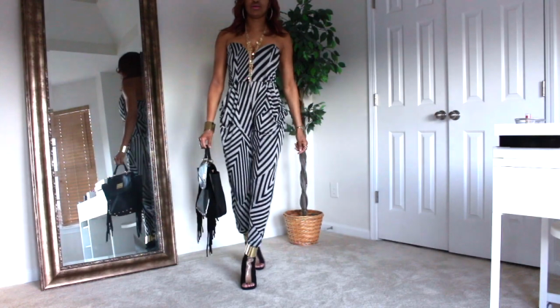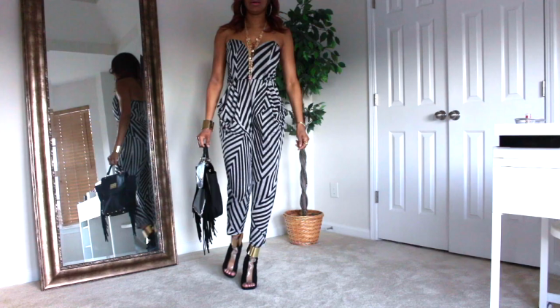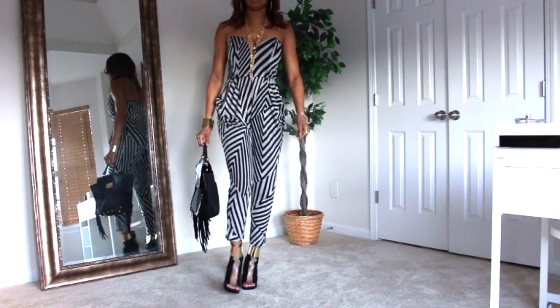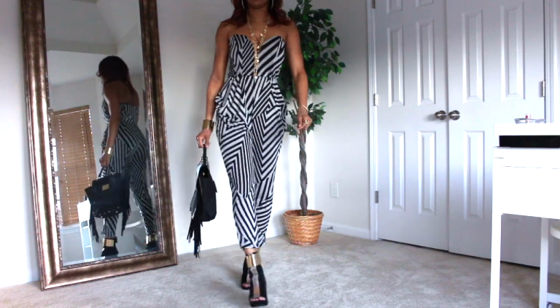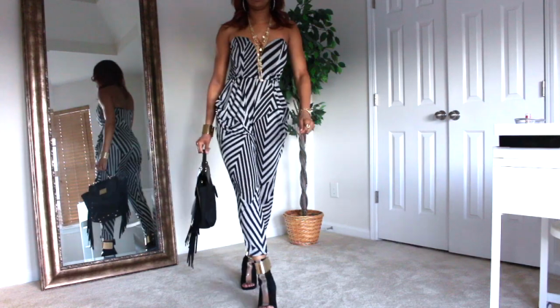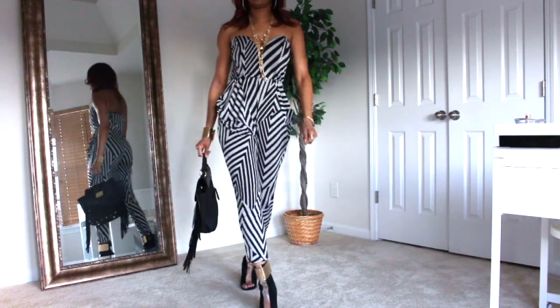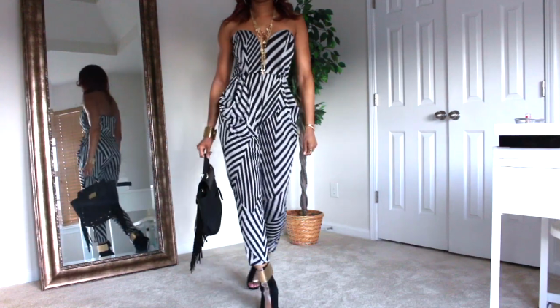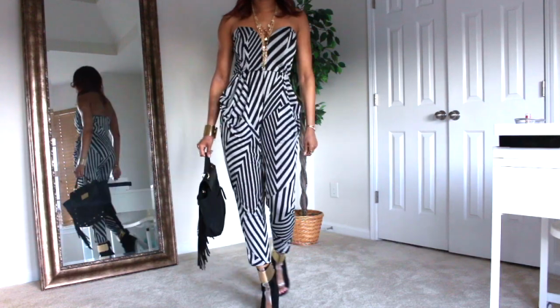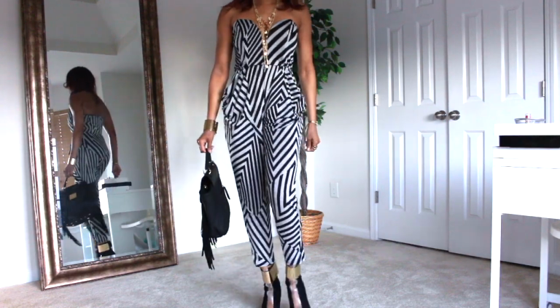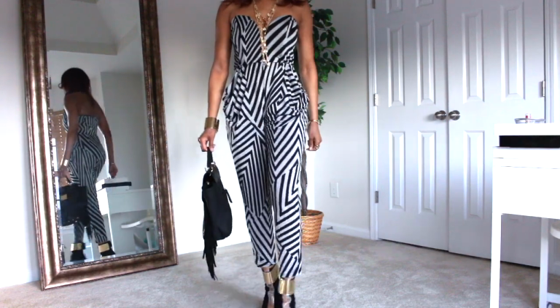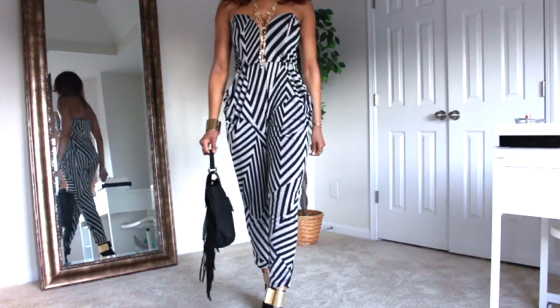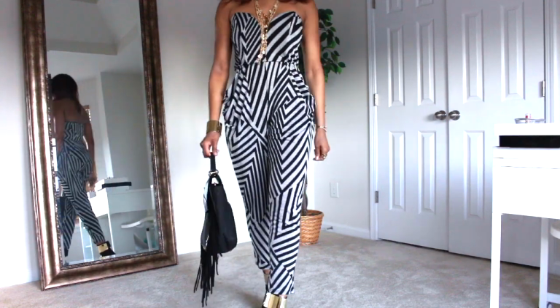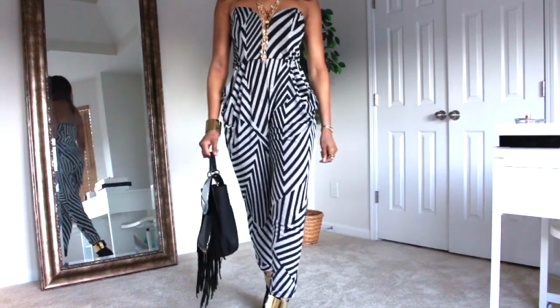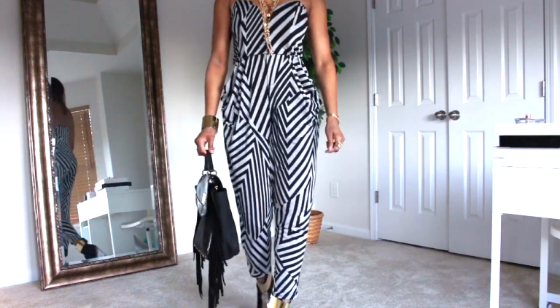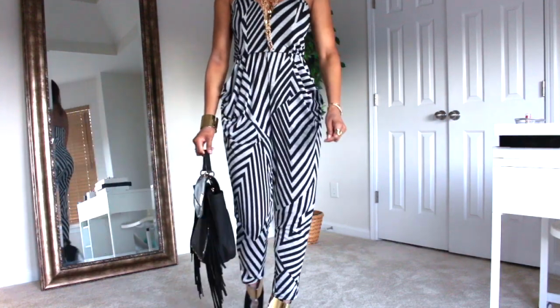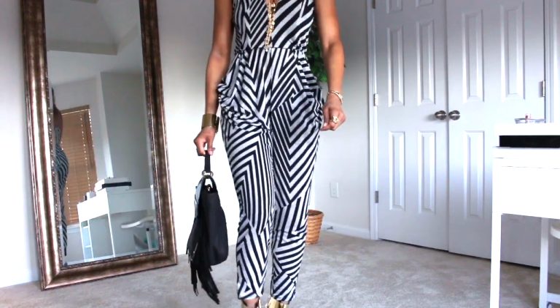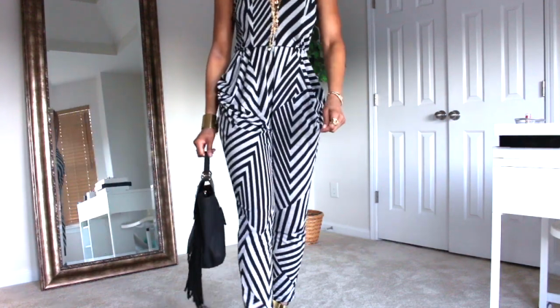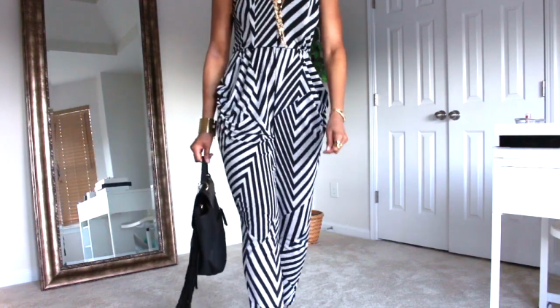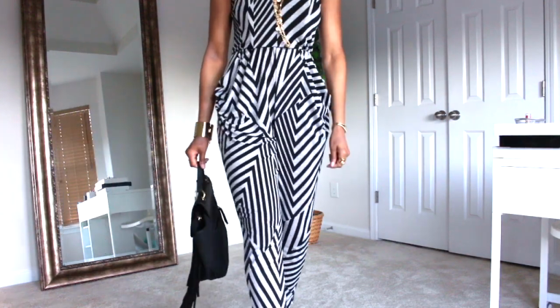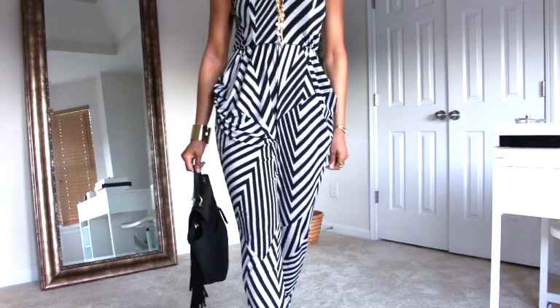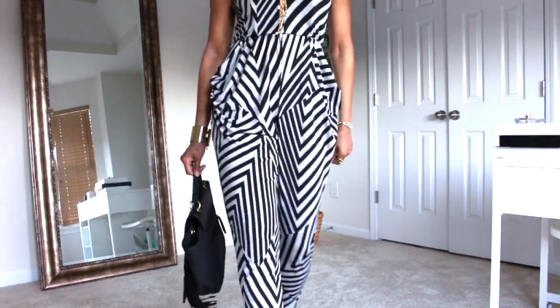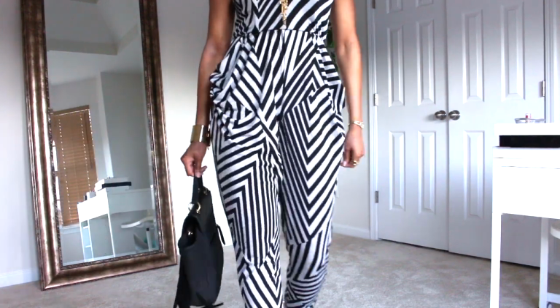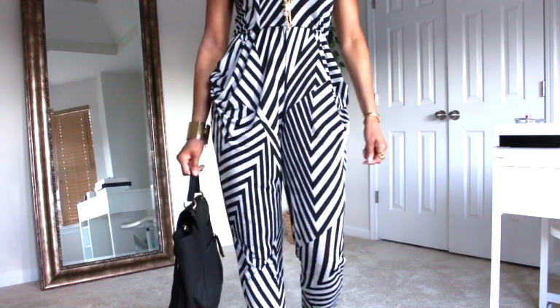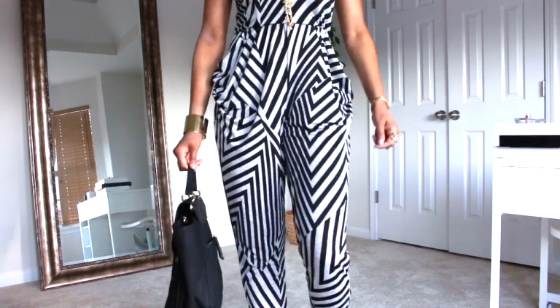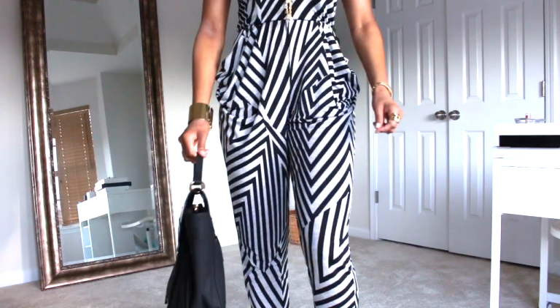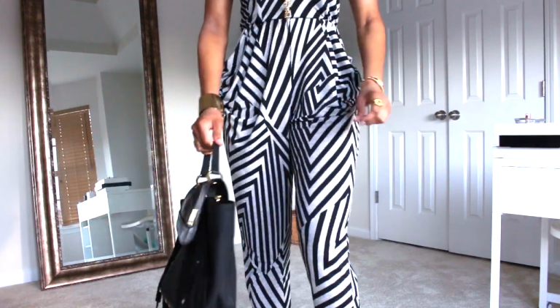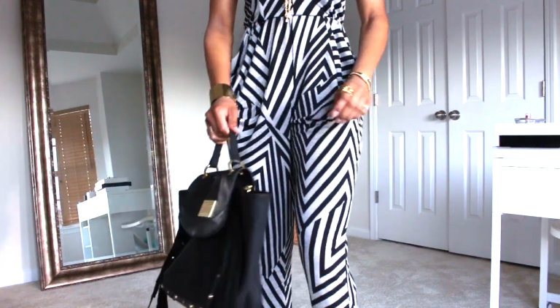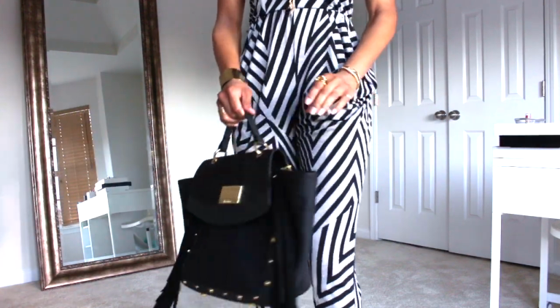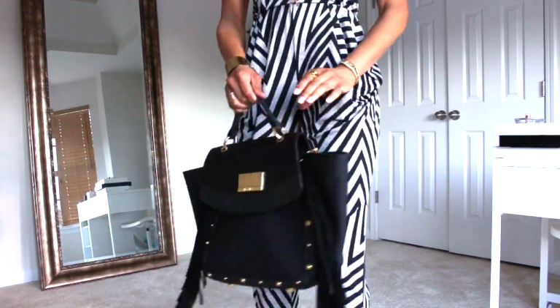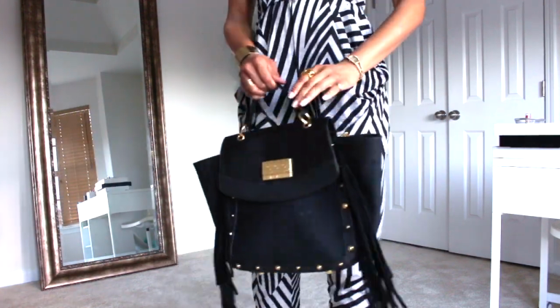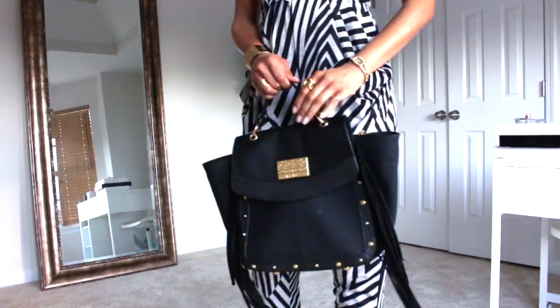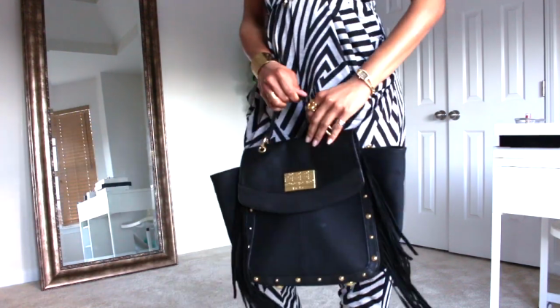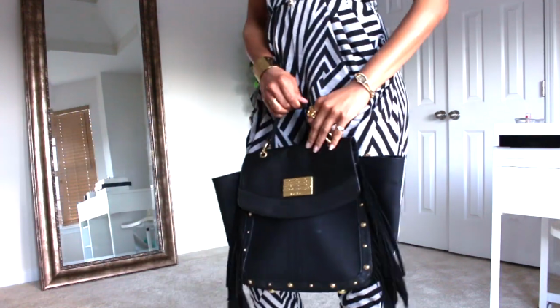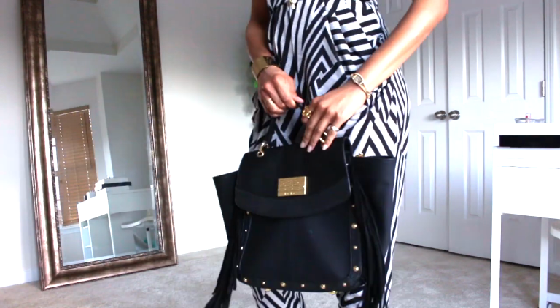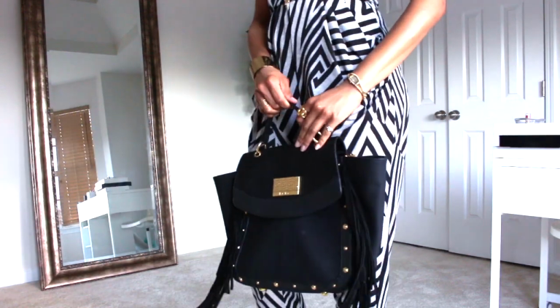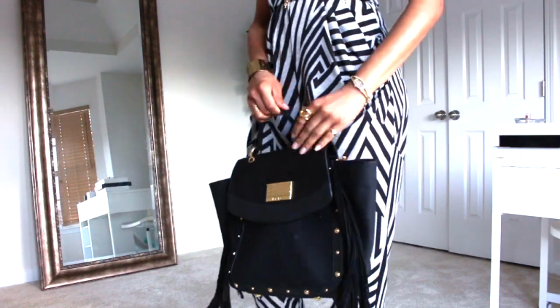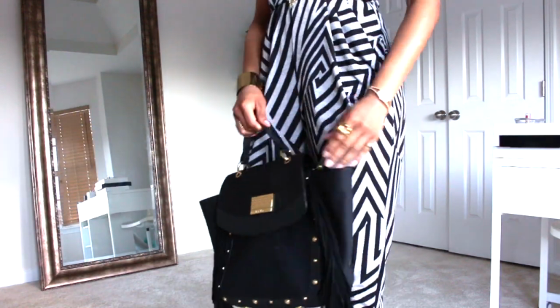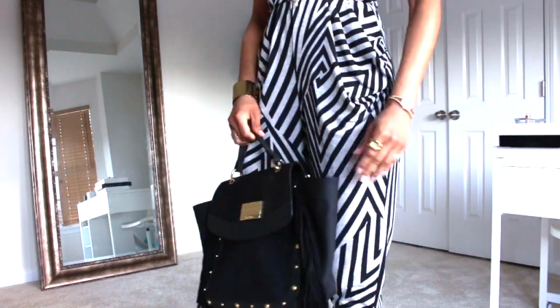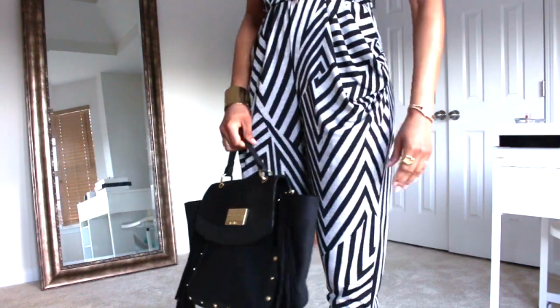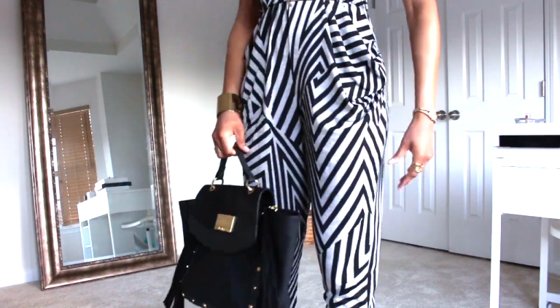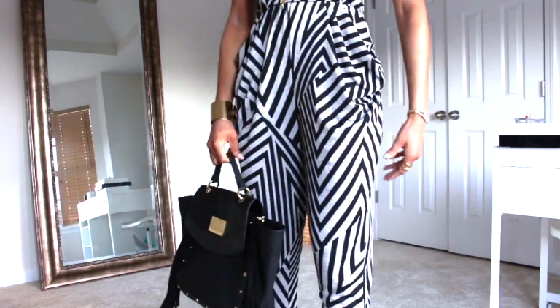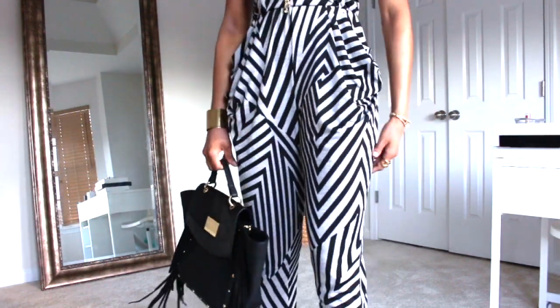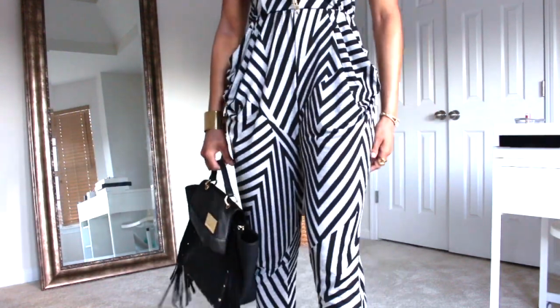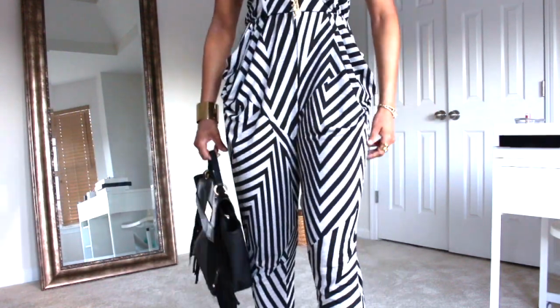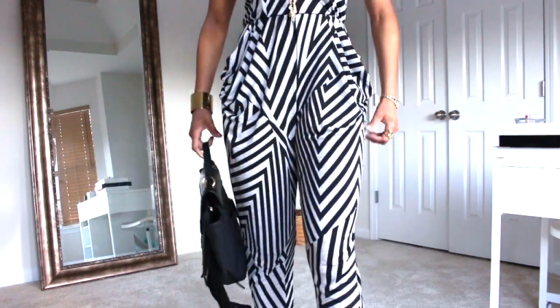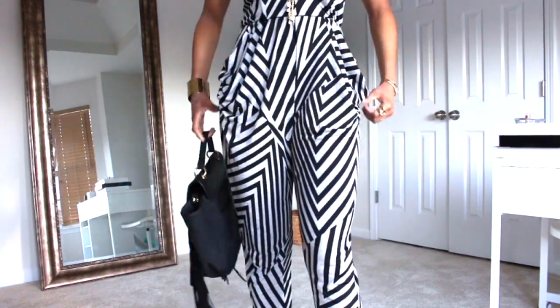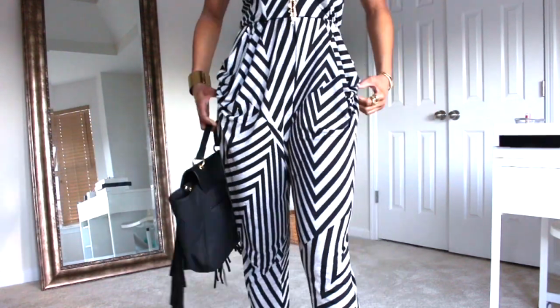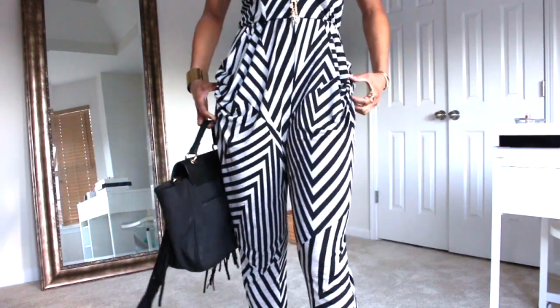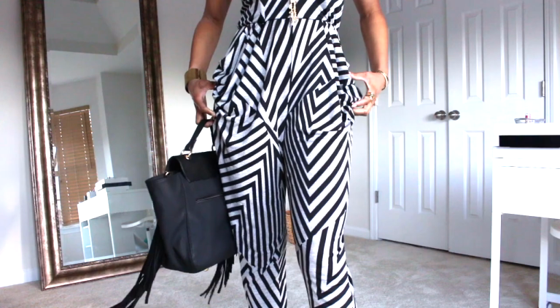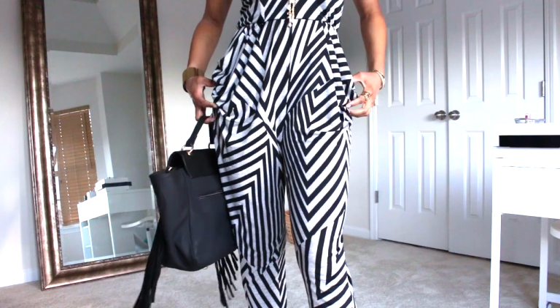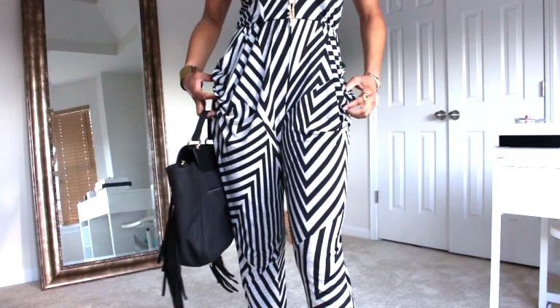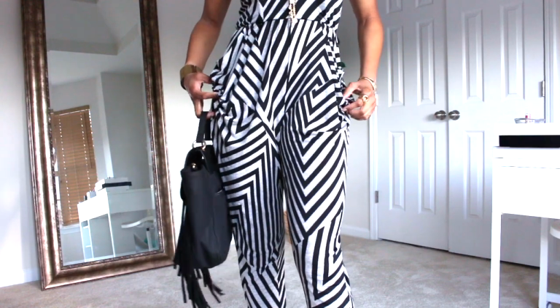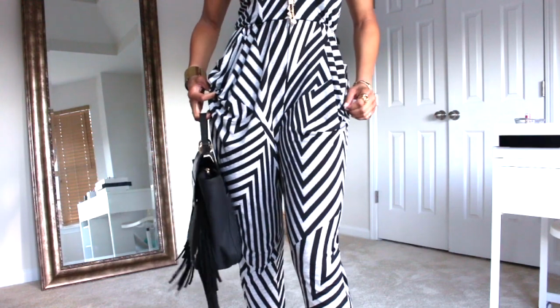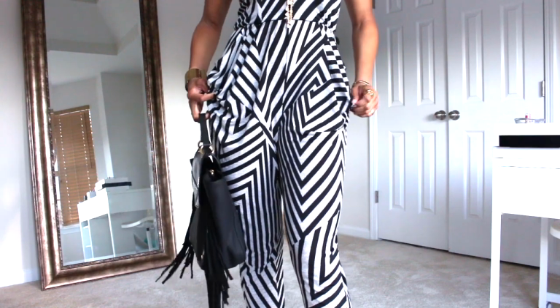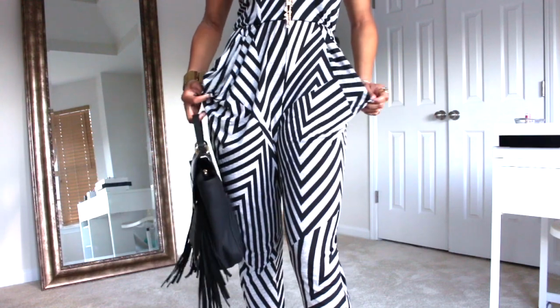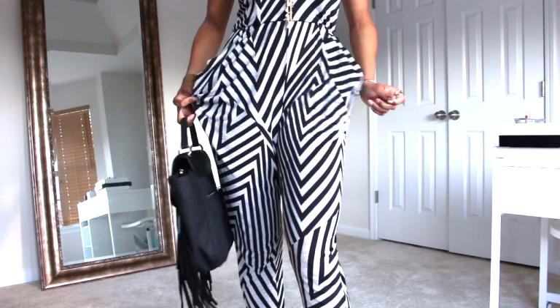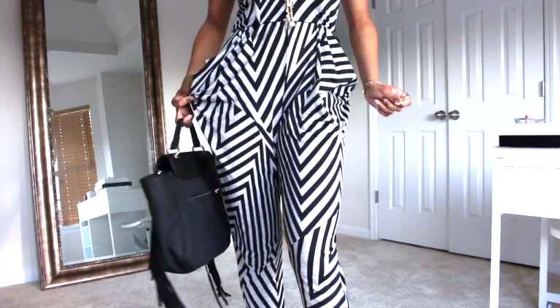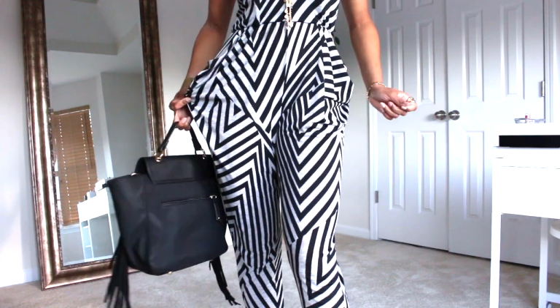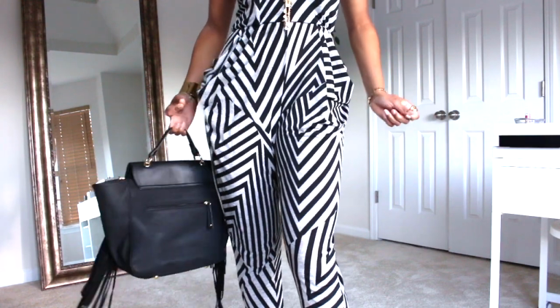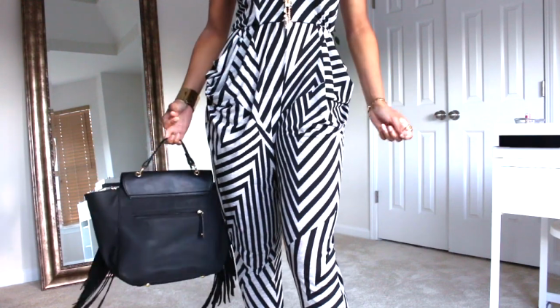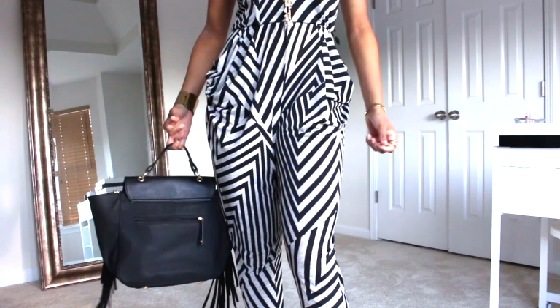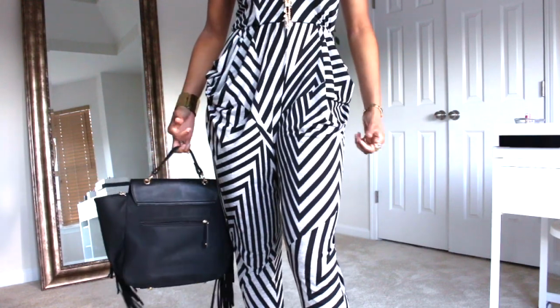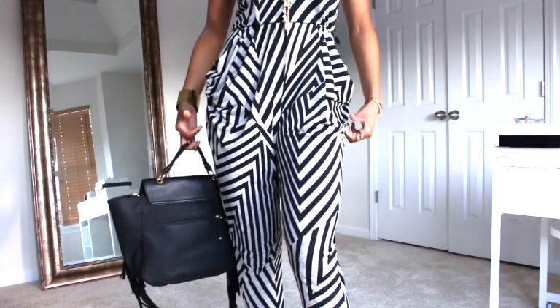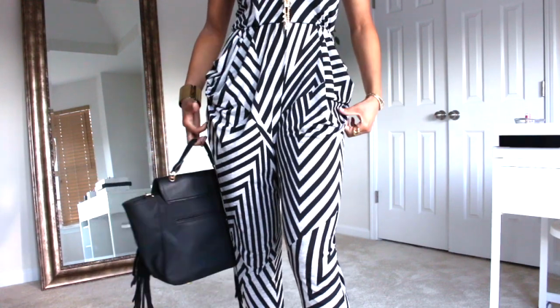Hey guys! Today I'm going to show you a lunch date outfit of the day. If you want to see, keep on watching!